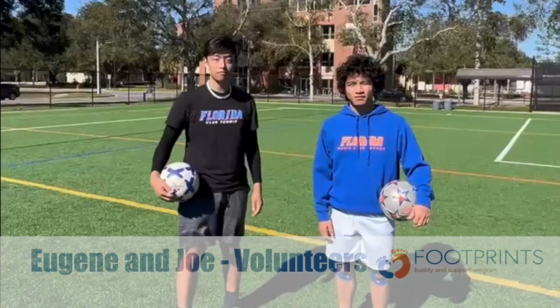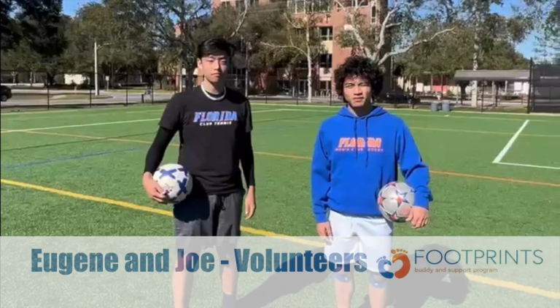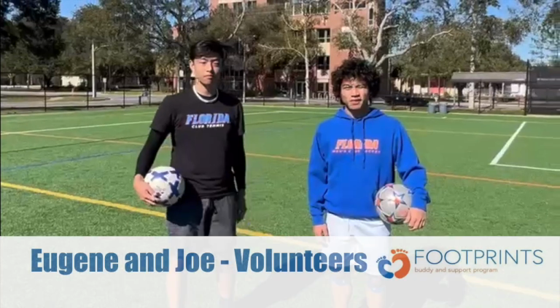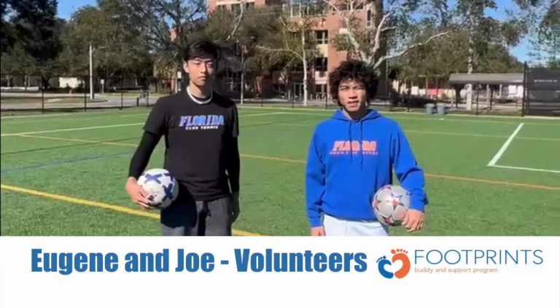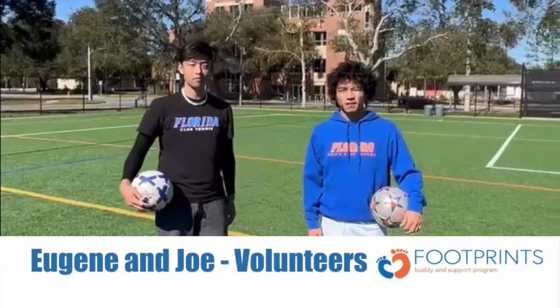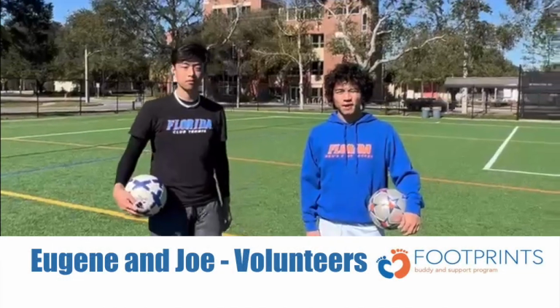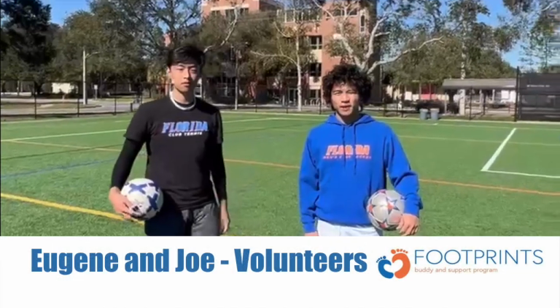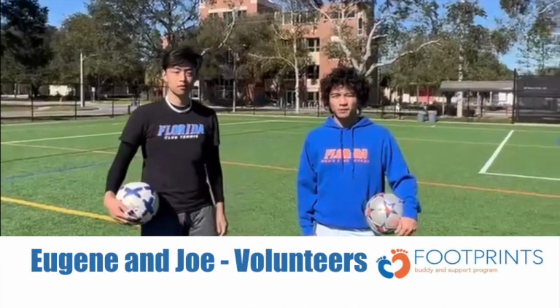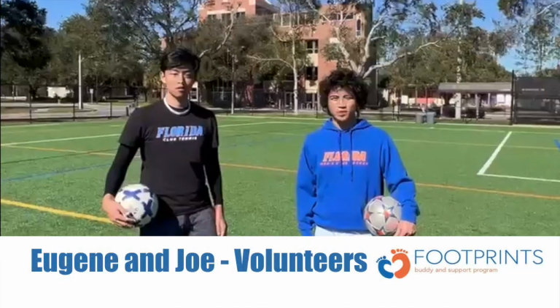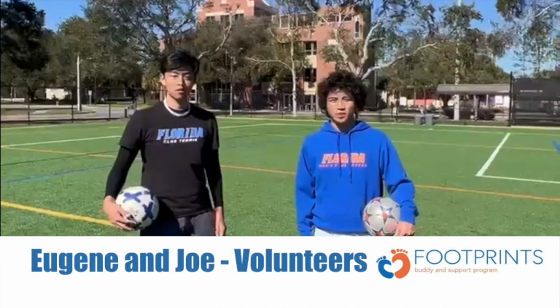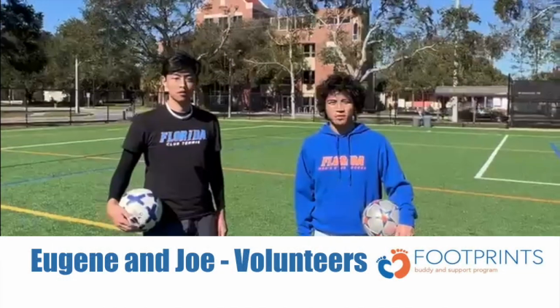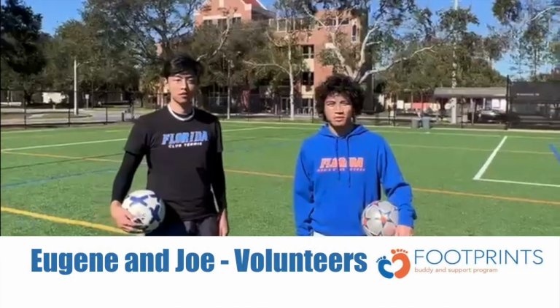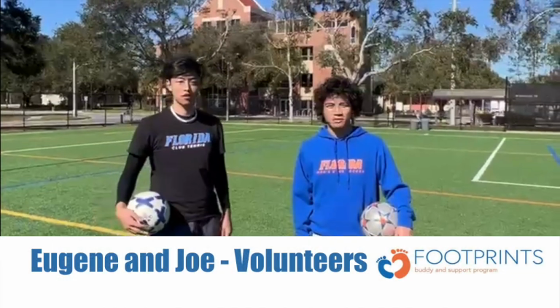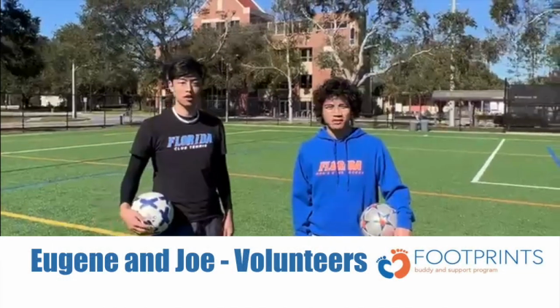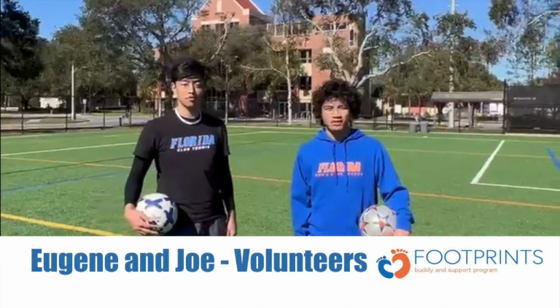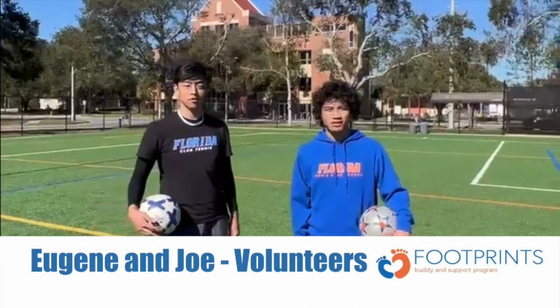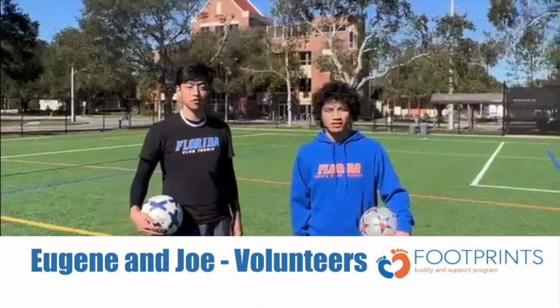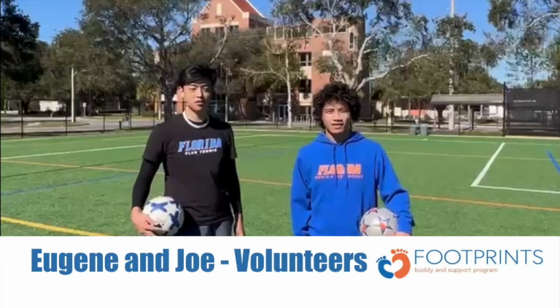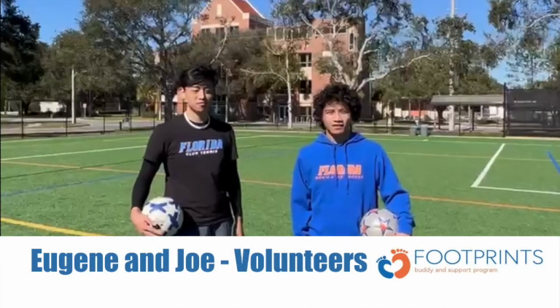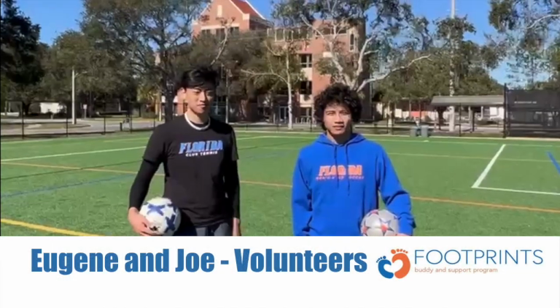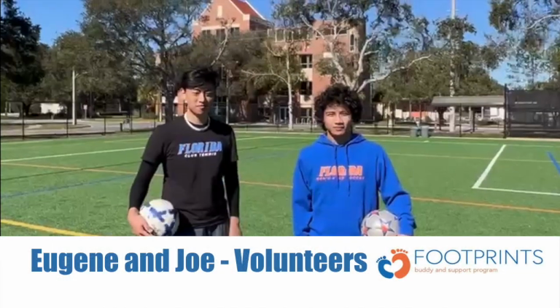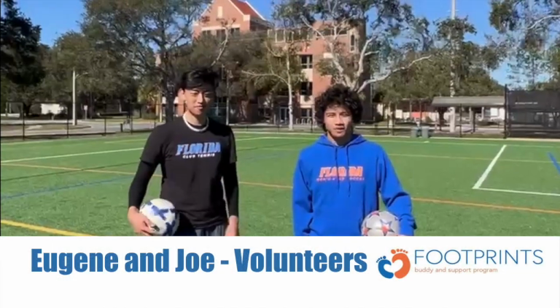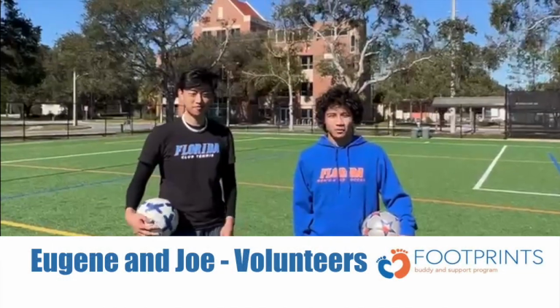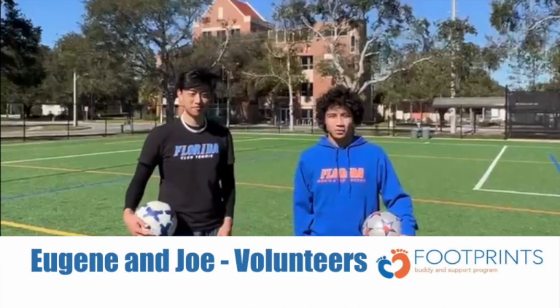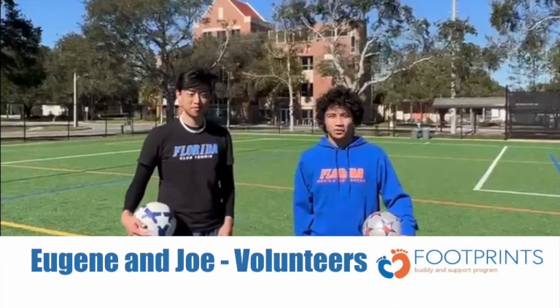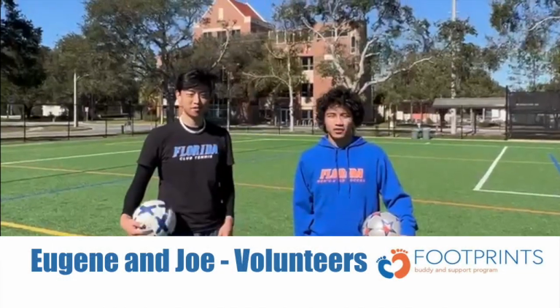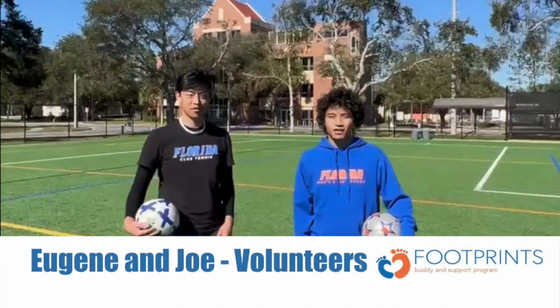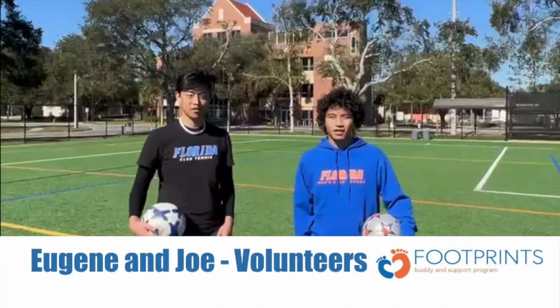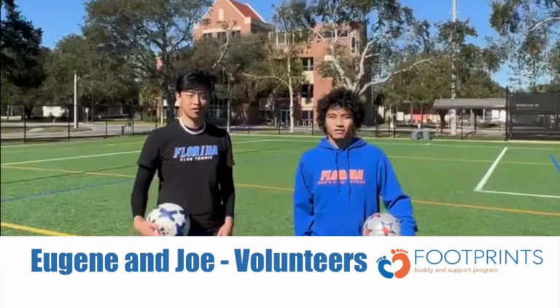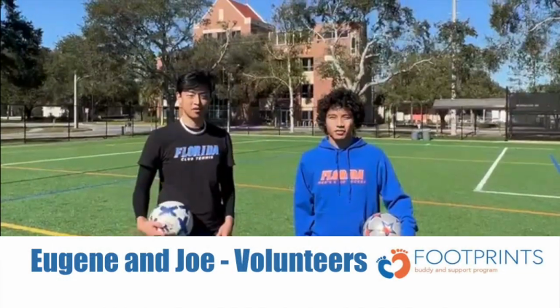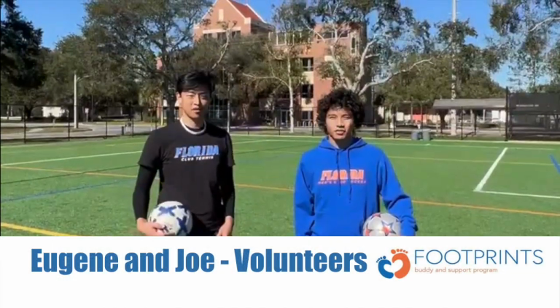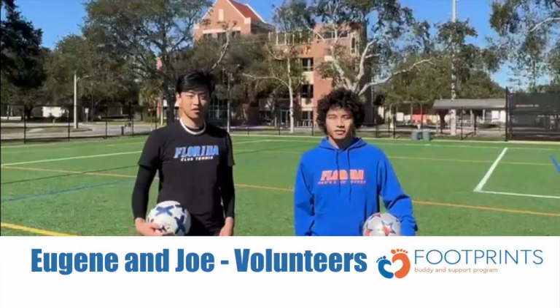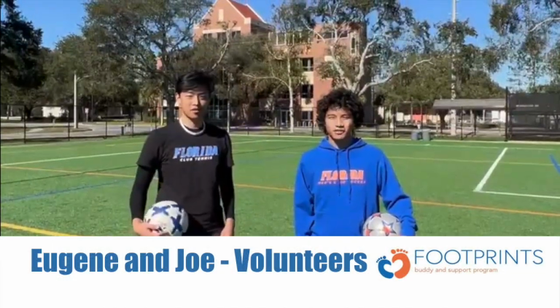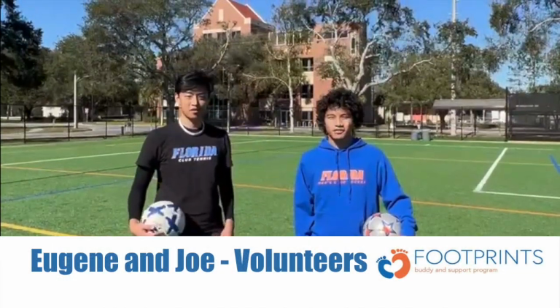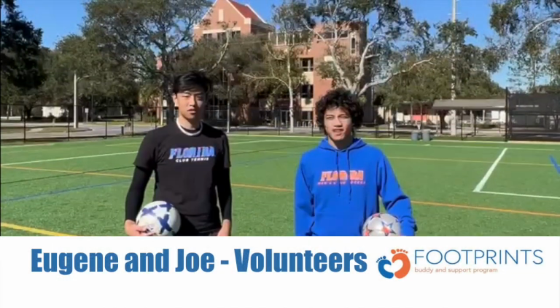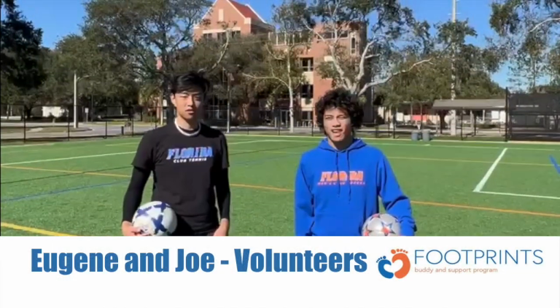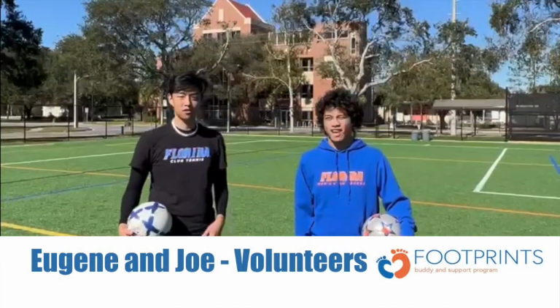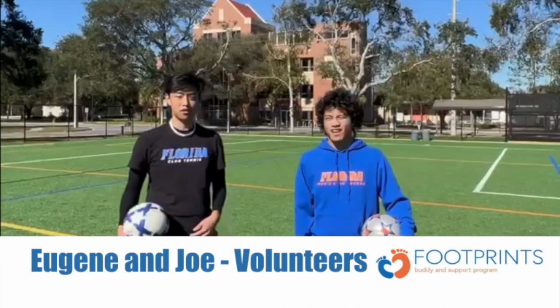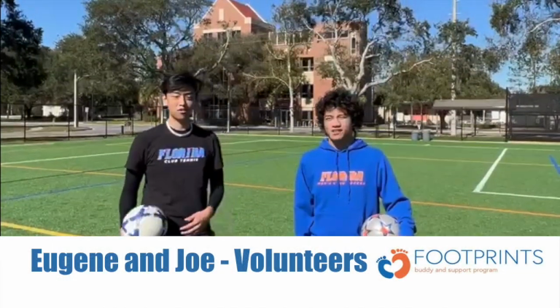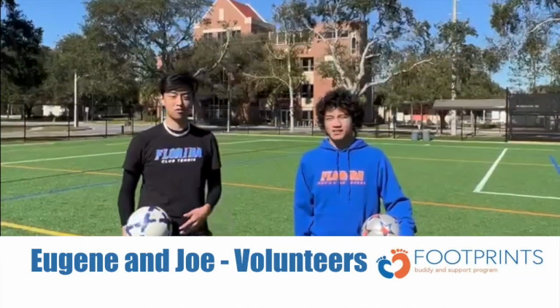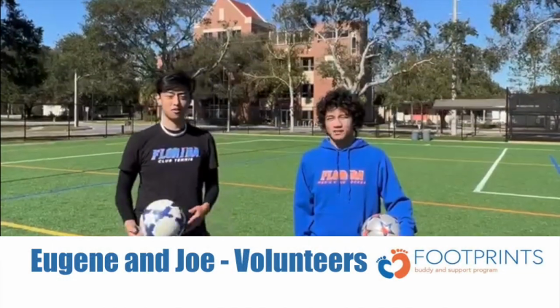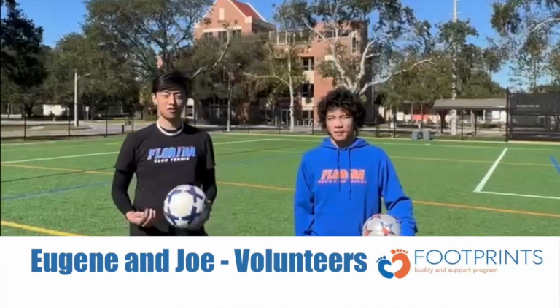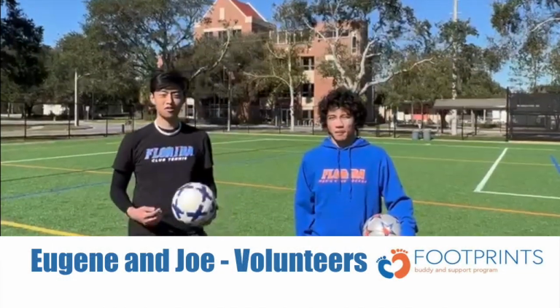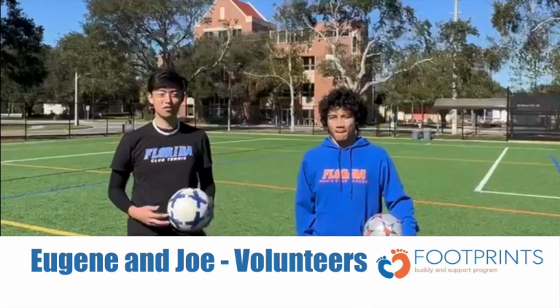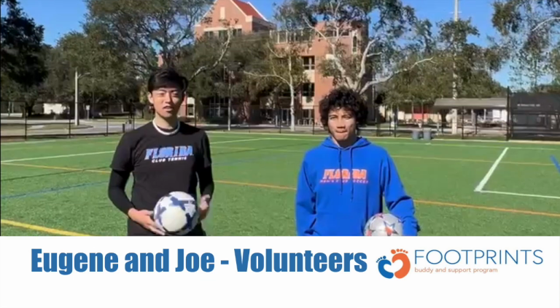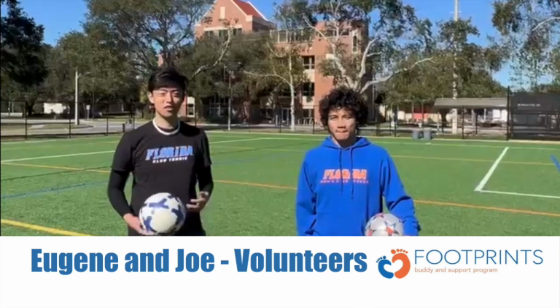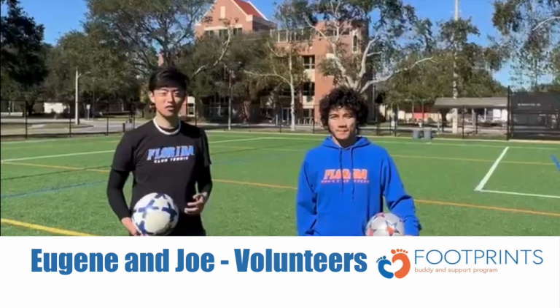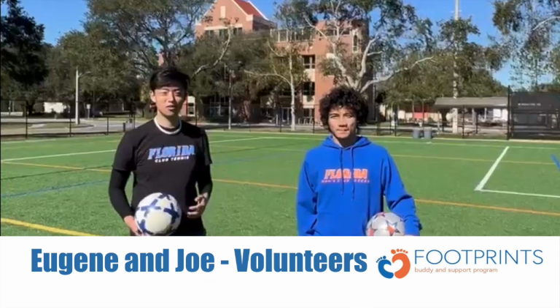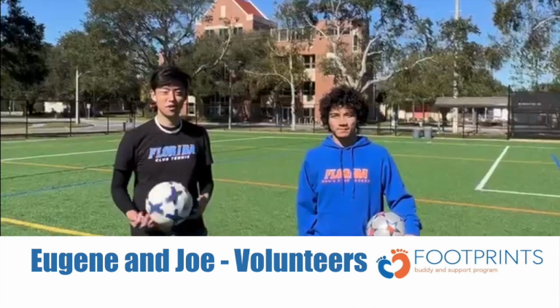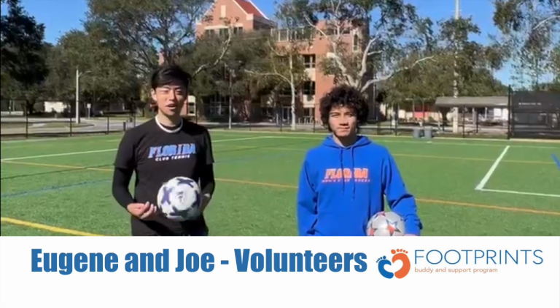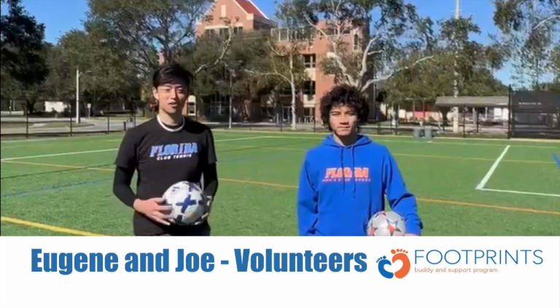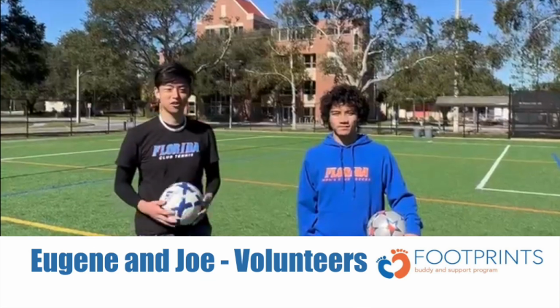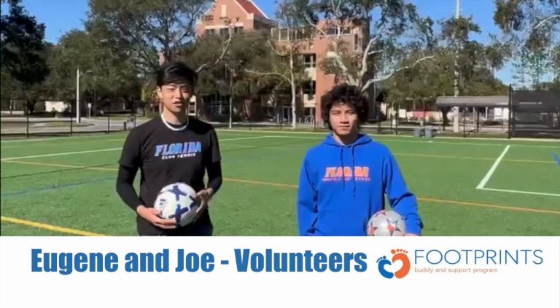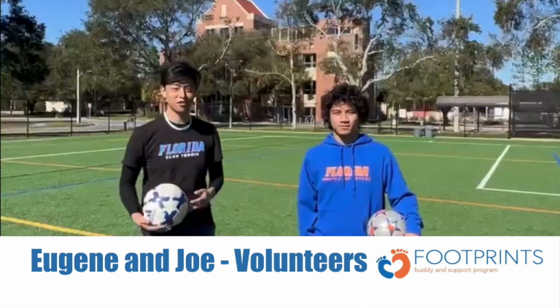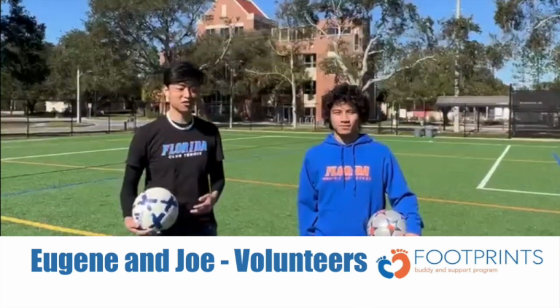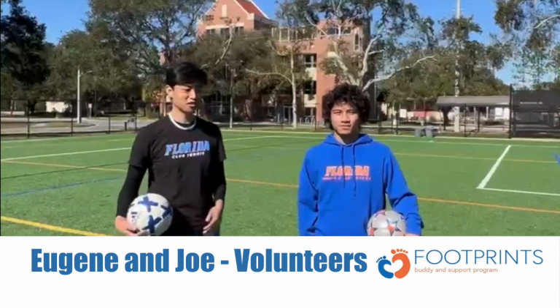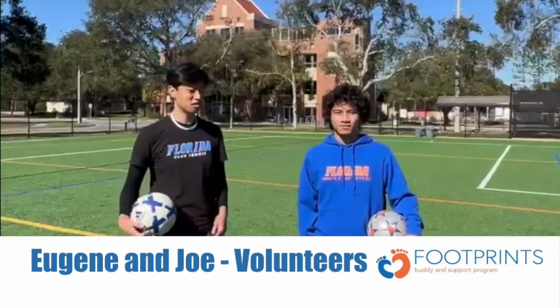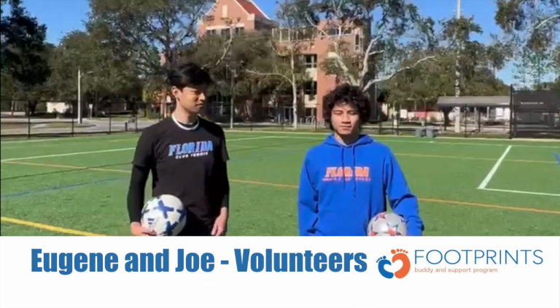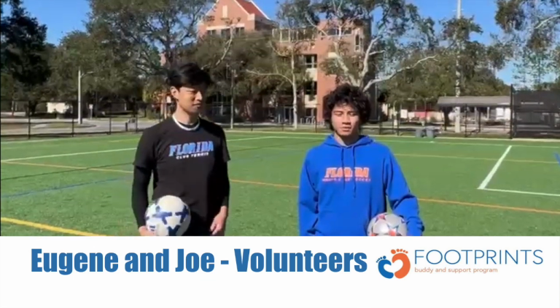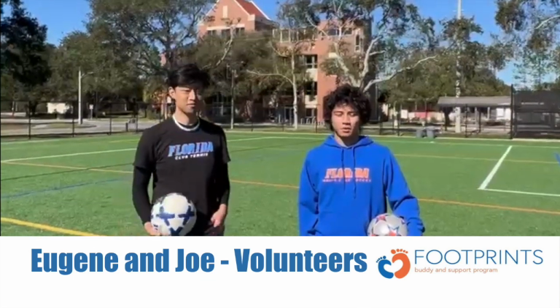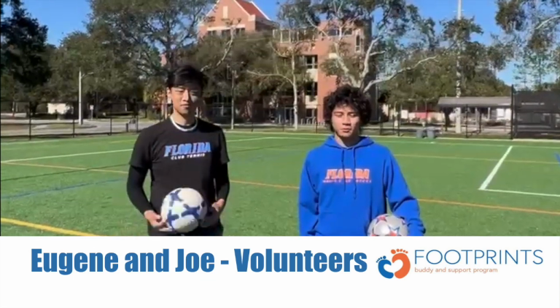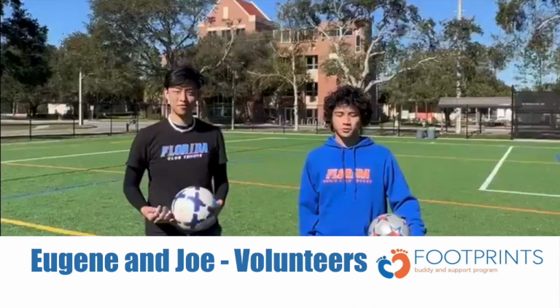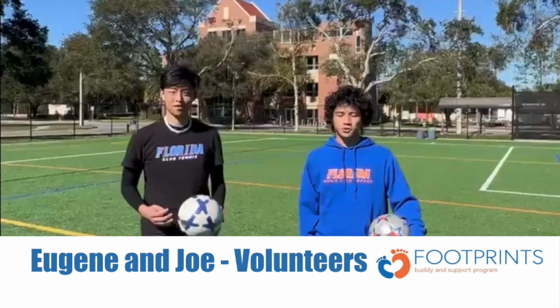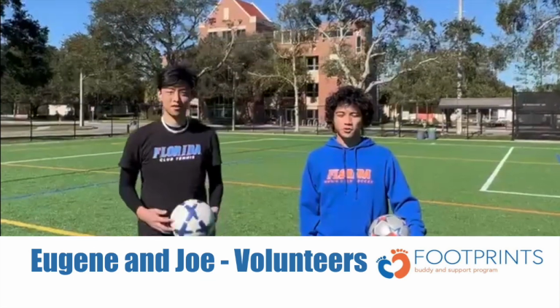Hey, my name's Joe, and I'm Eugene, and we're Child Life Volunteers. Today we'll be showing you how to do the power and curve shot. Hope you enjoy.